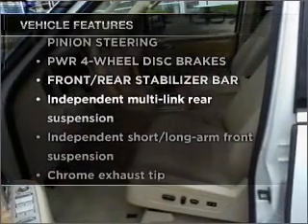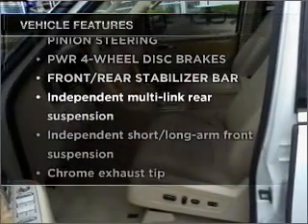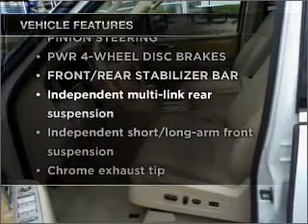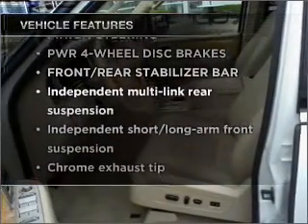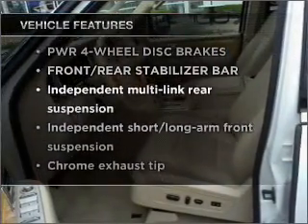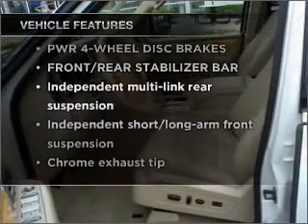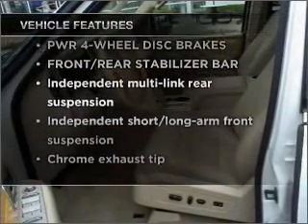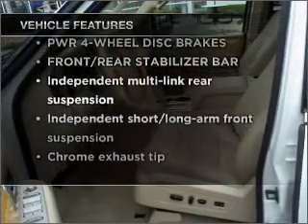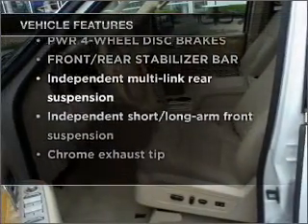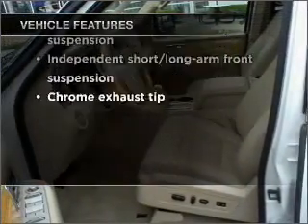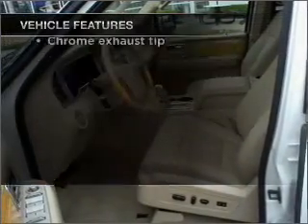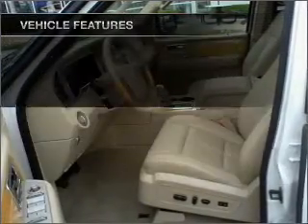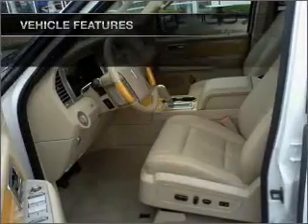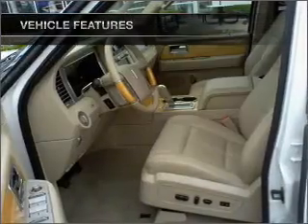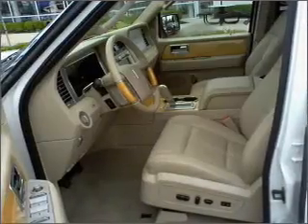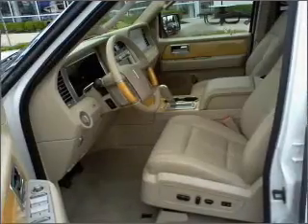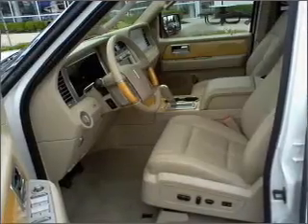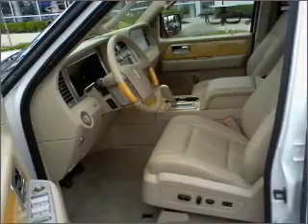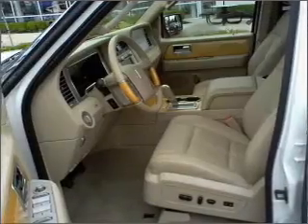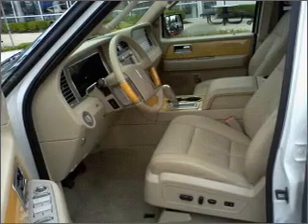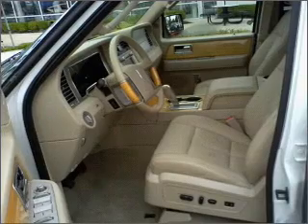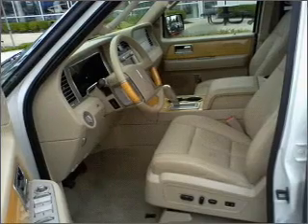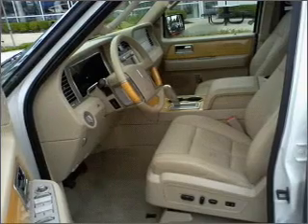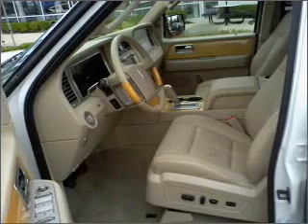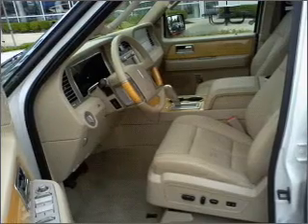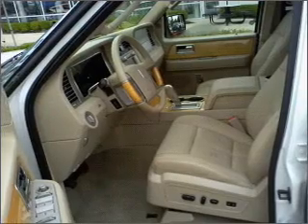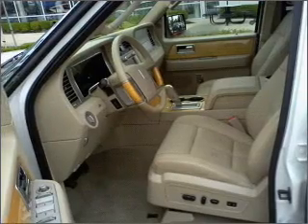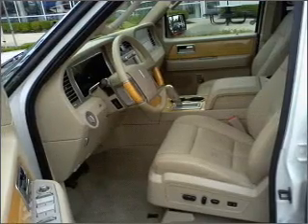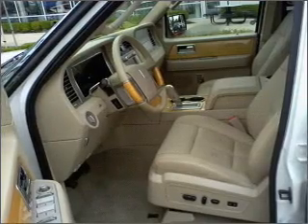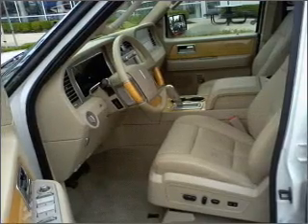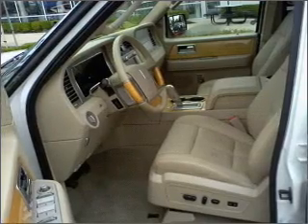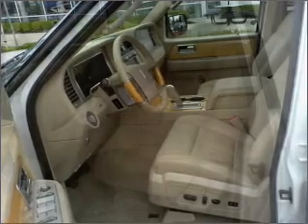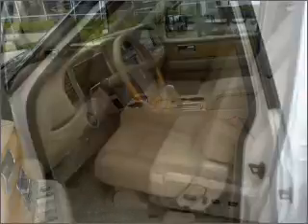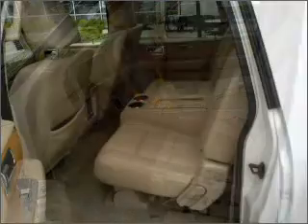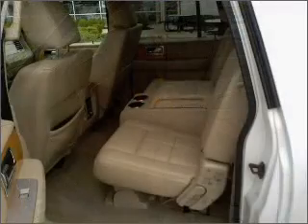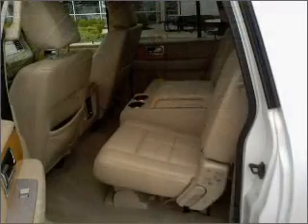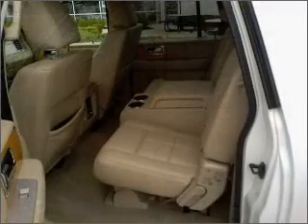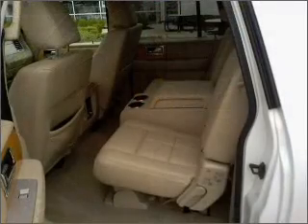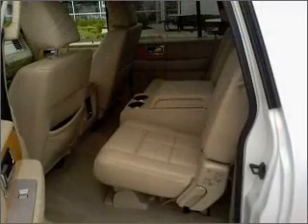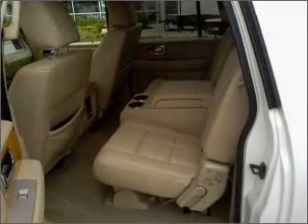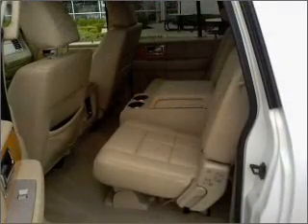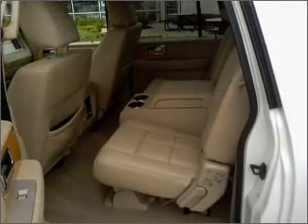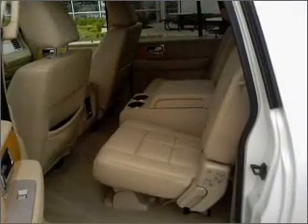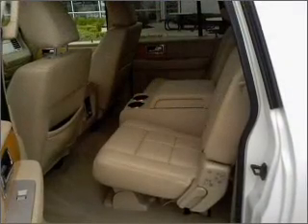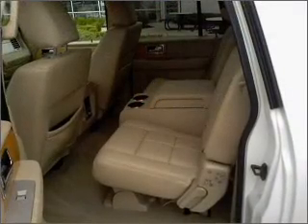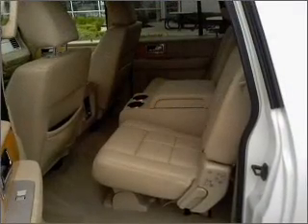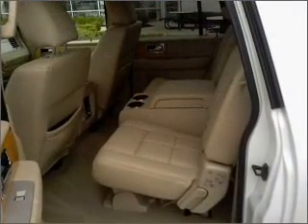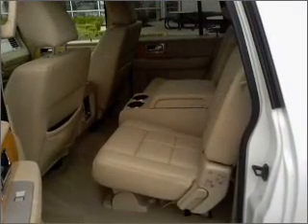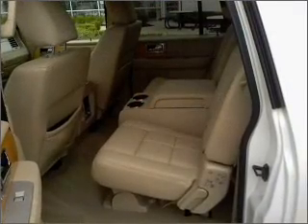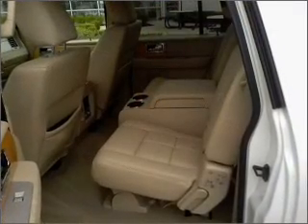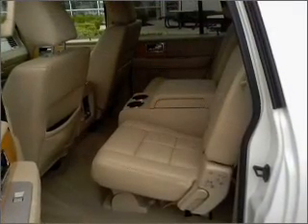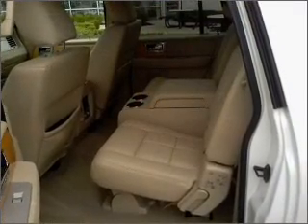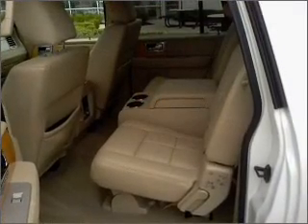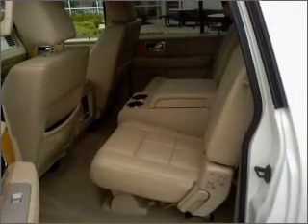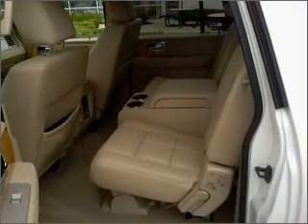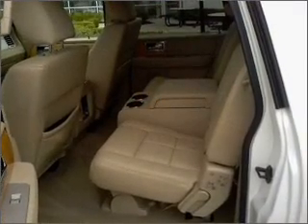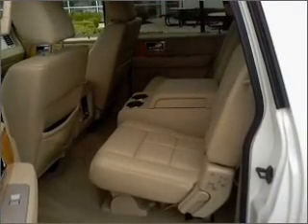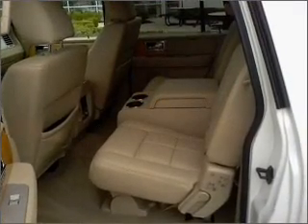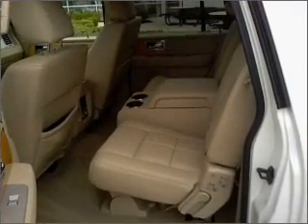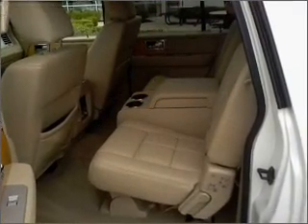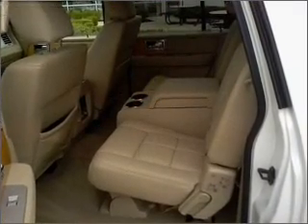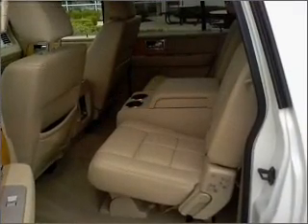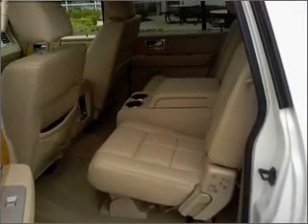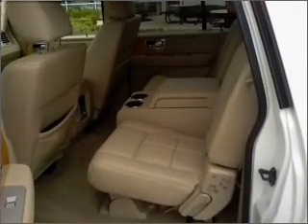Power door locks. Power windows. Power steering. Cruise control. An alarm system. An adjustable tilt steering wheel.